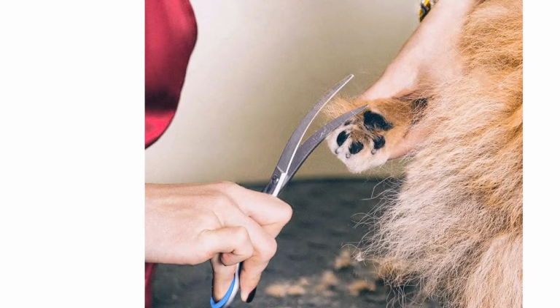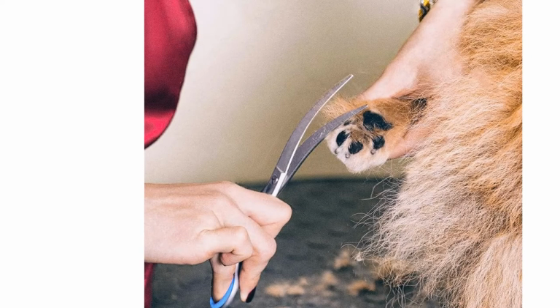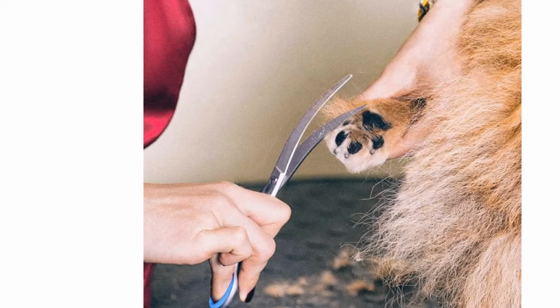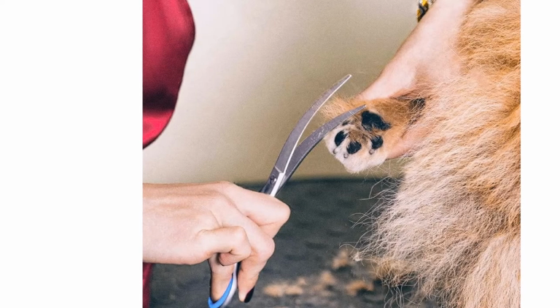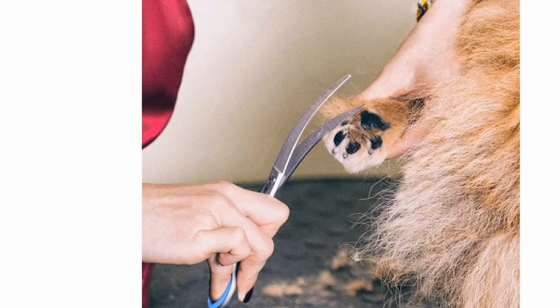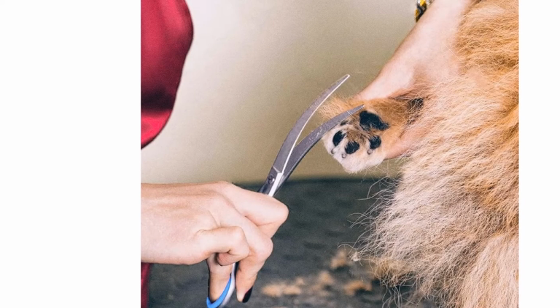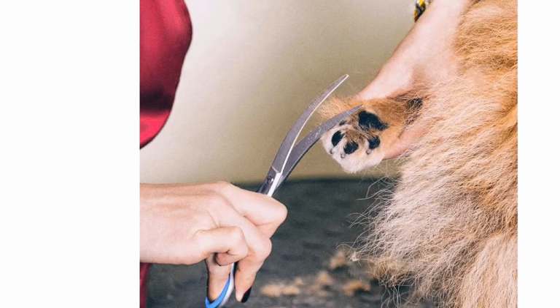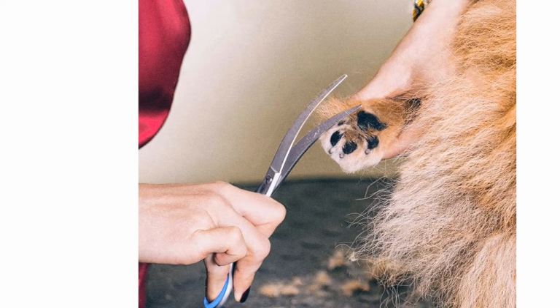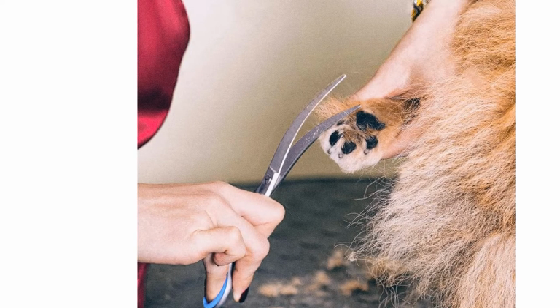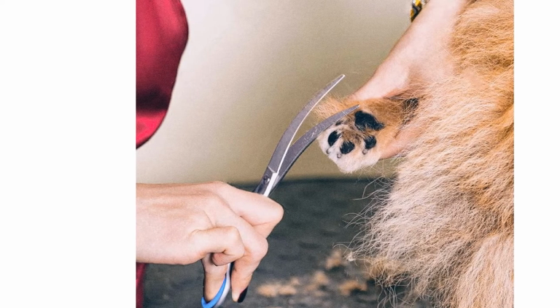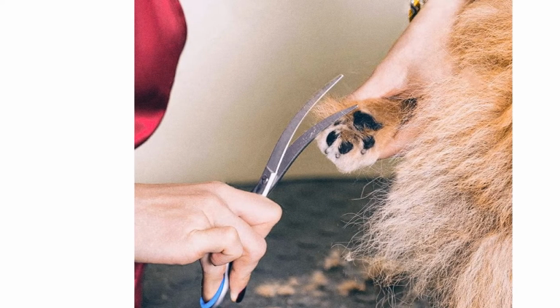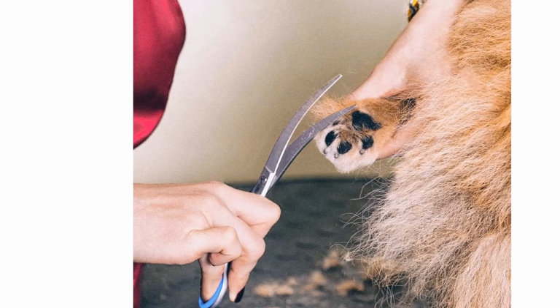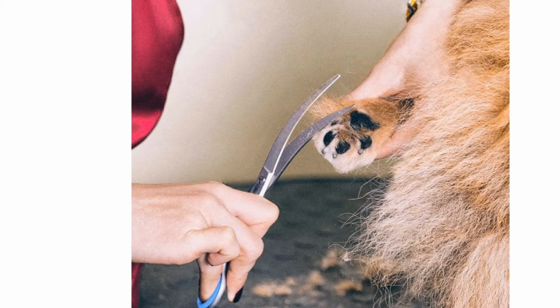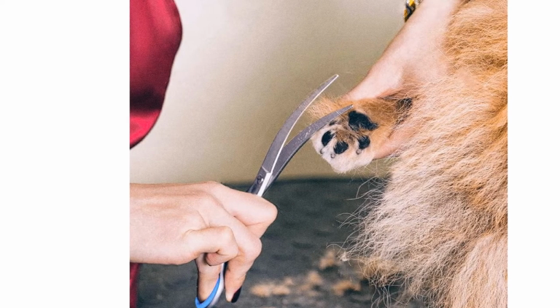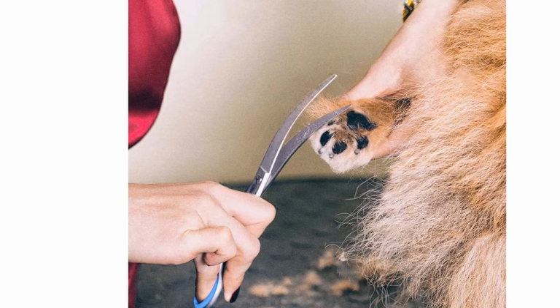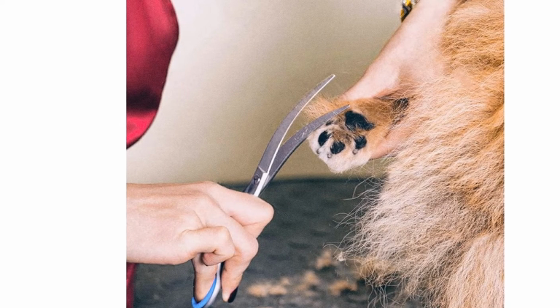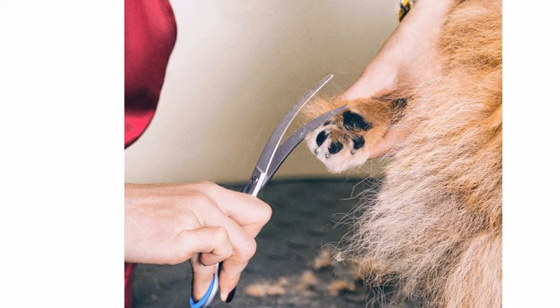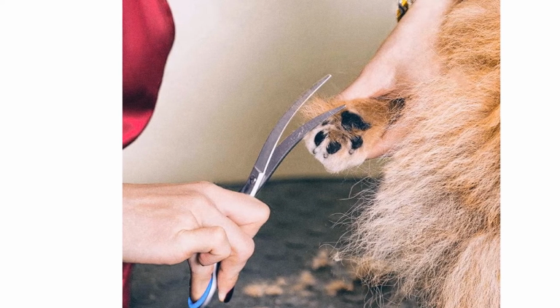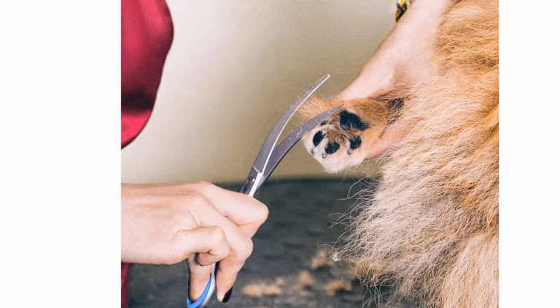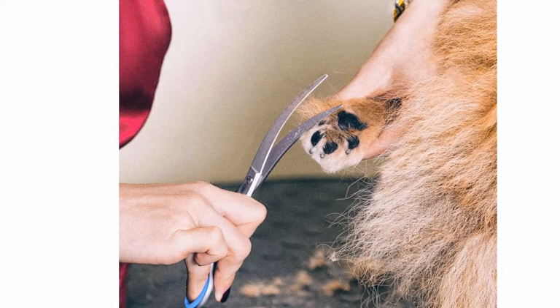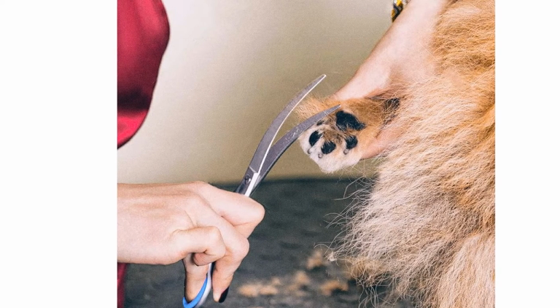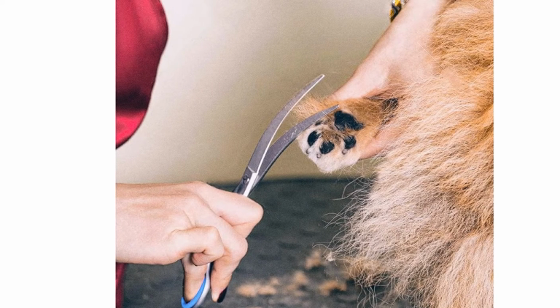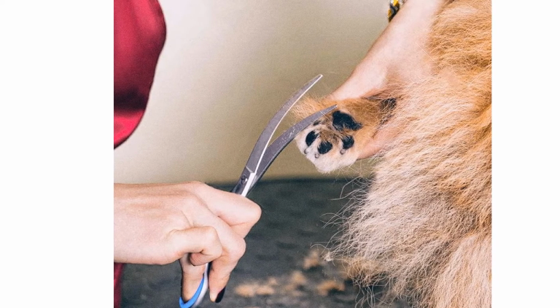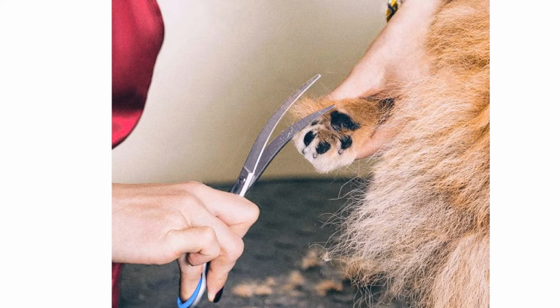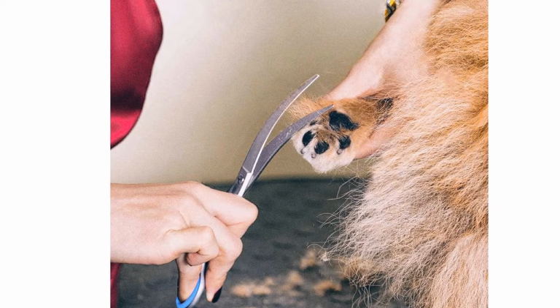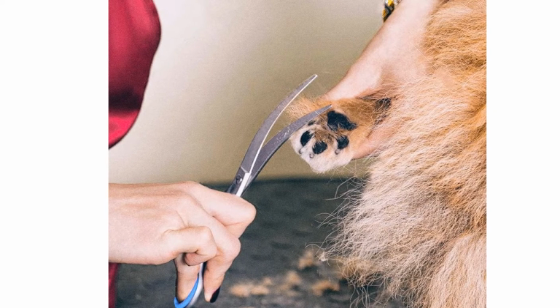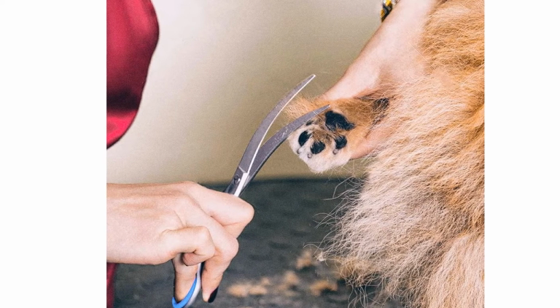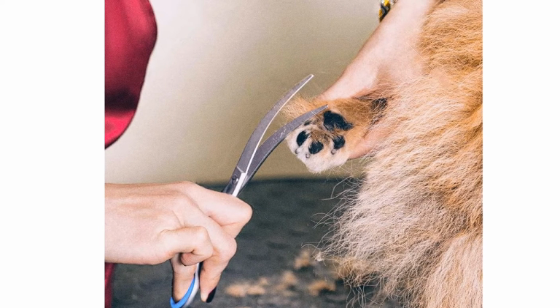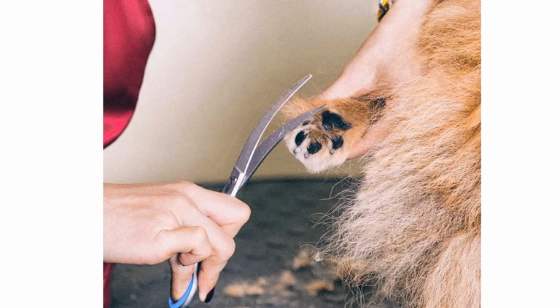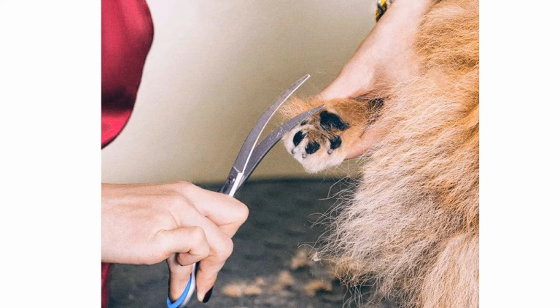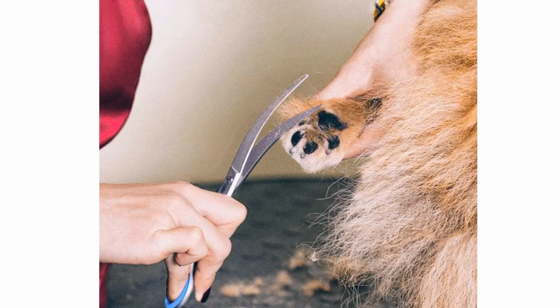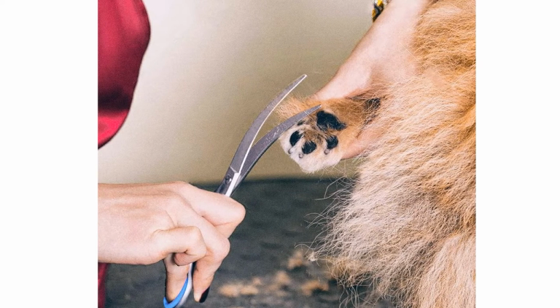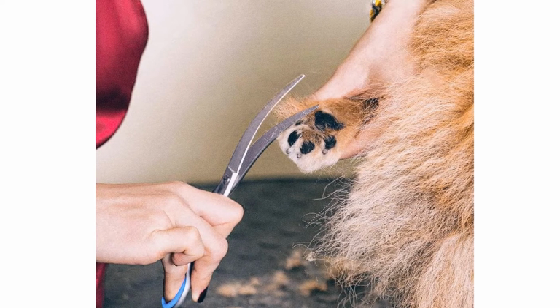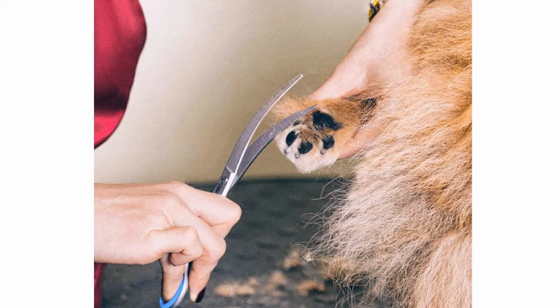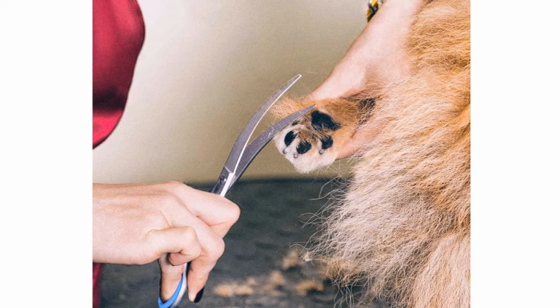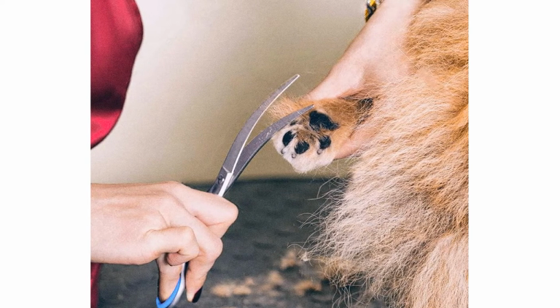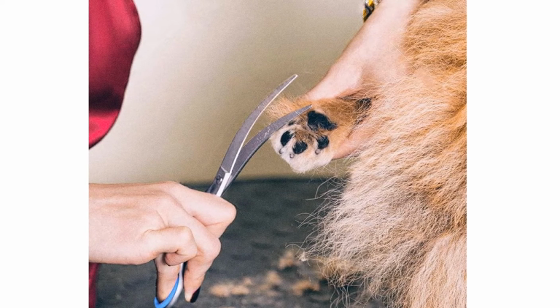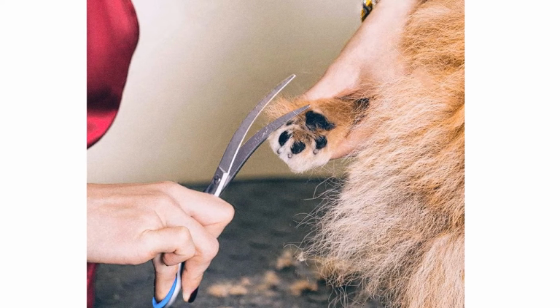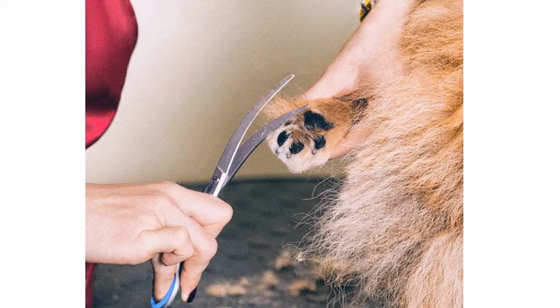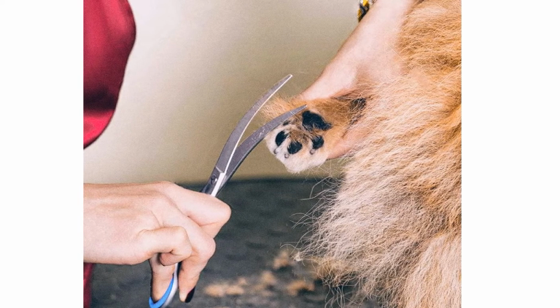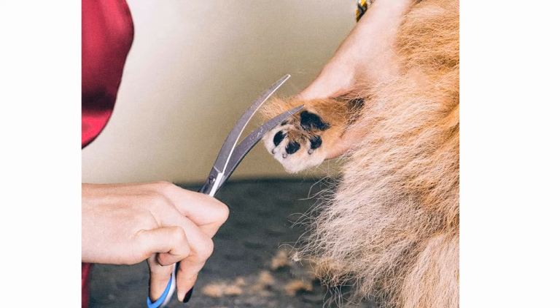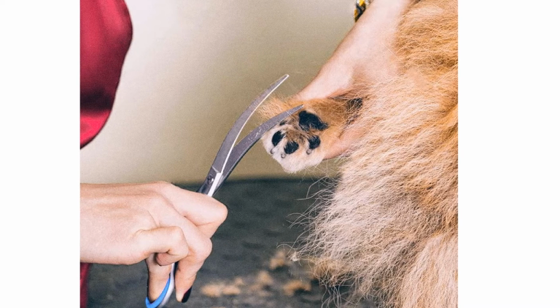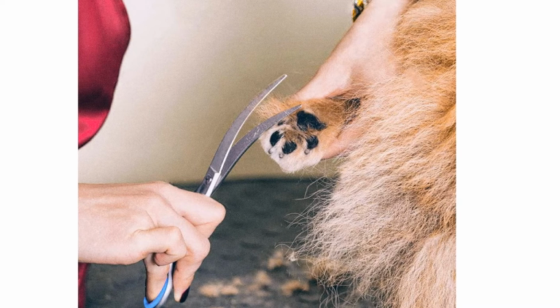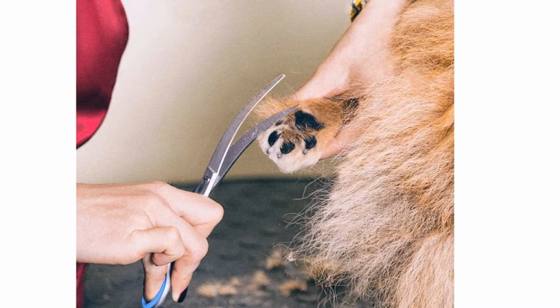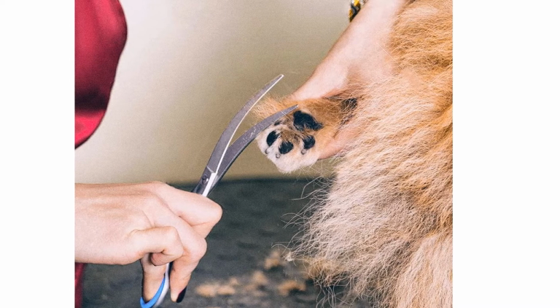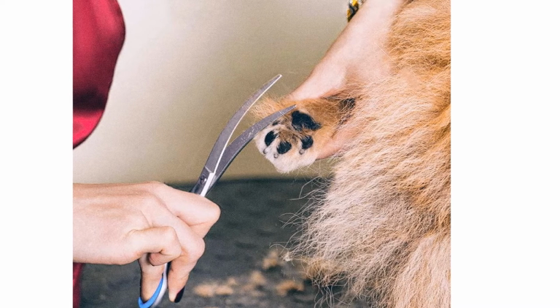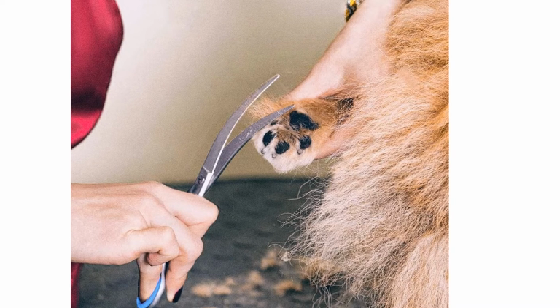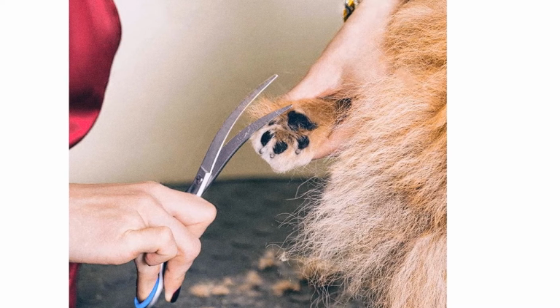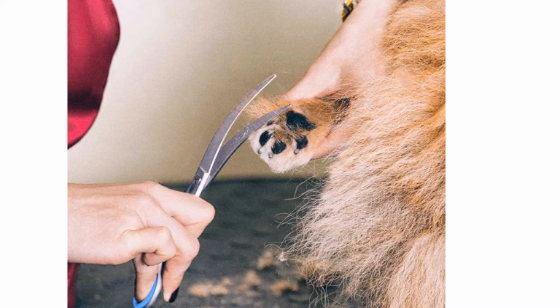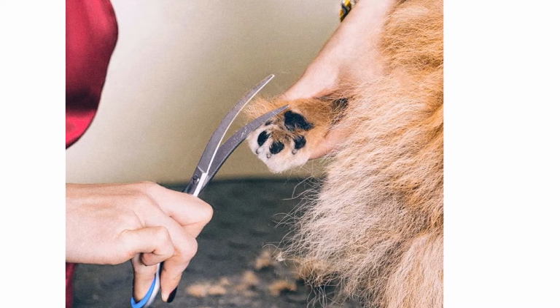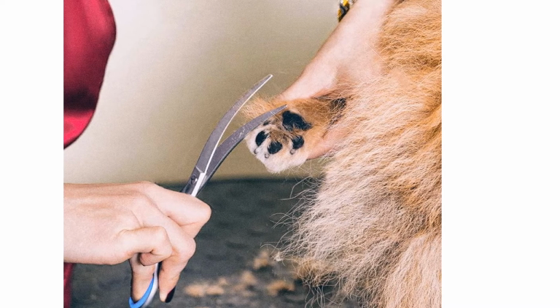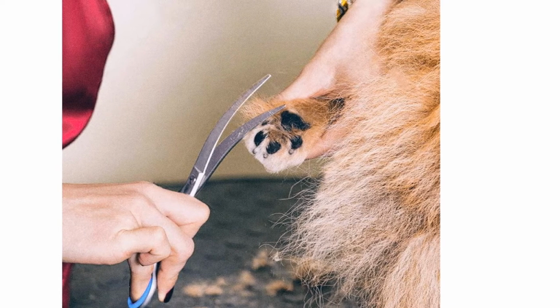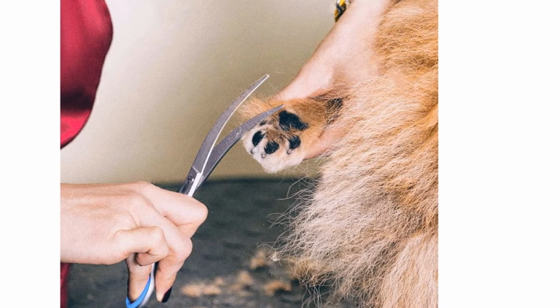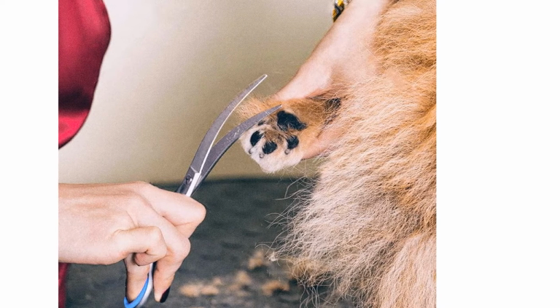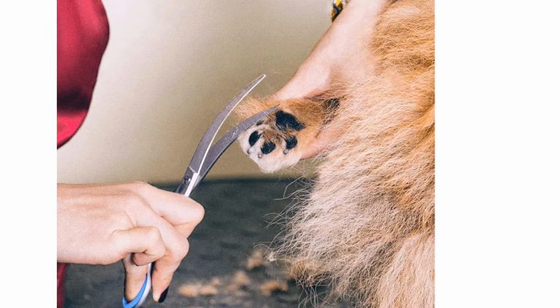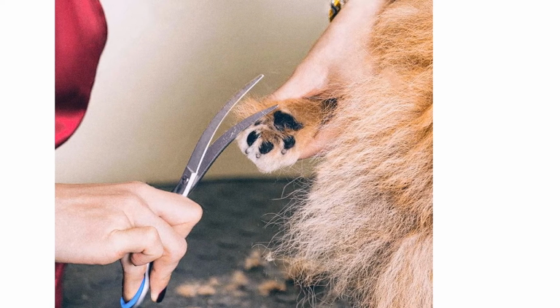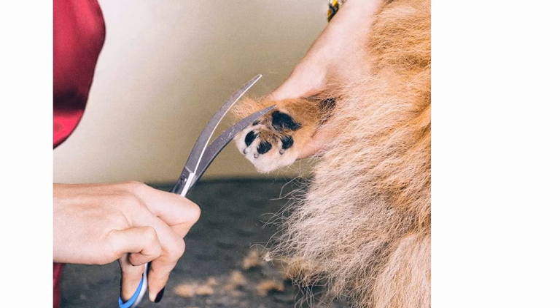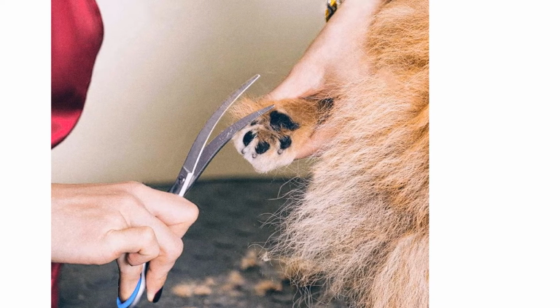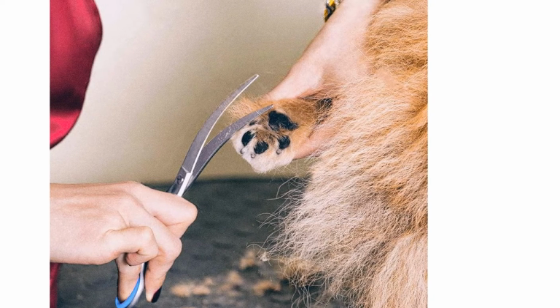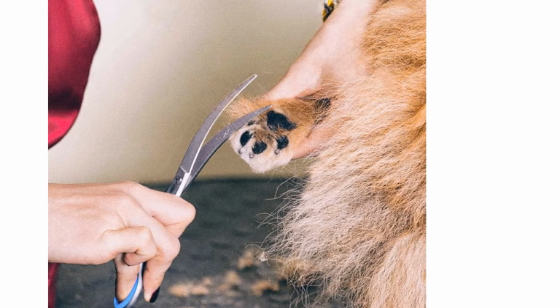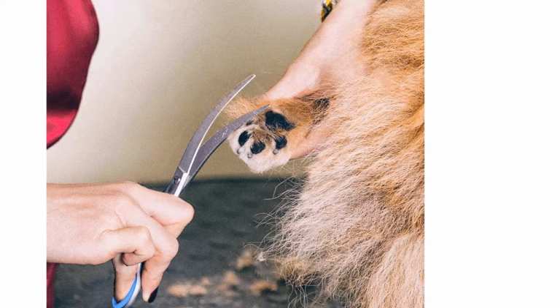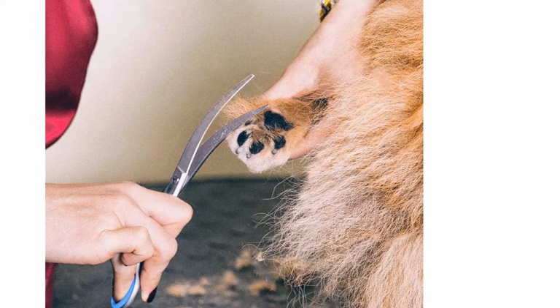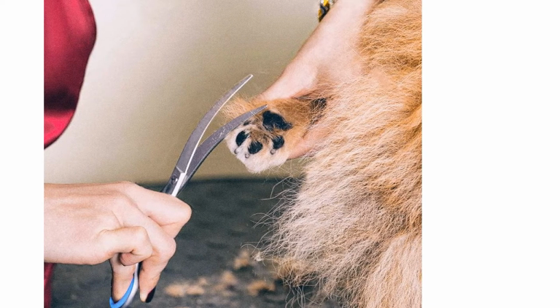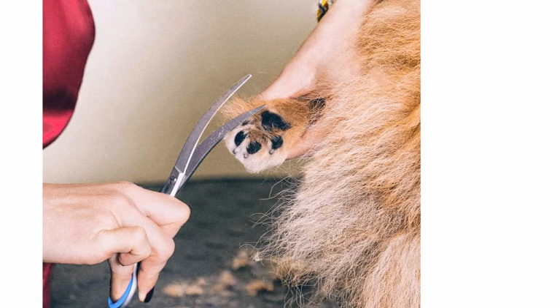The dog grooming scissor set comes with two straight scissors, one thinning scissor, one curved scissor, one grooming comb, and one storage case.